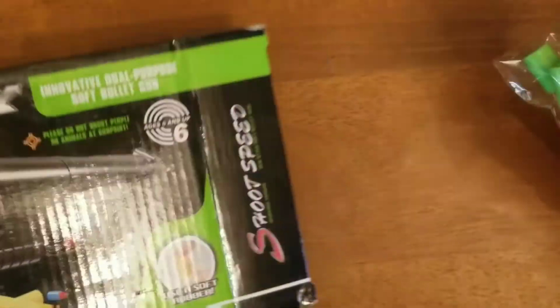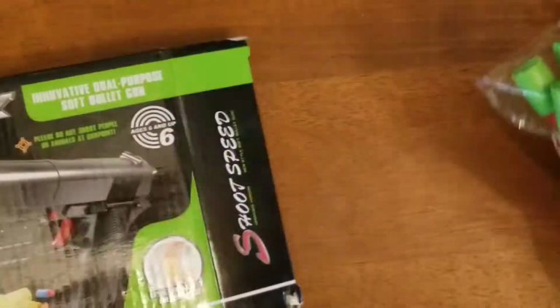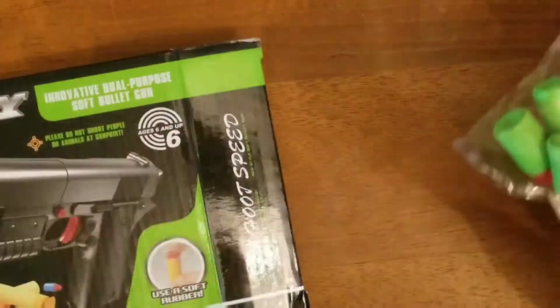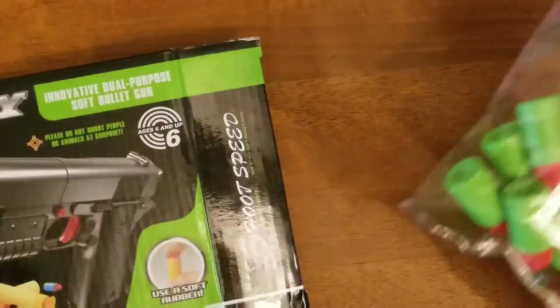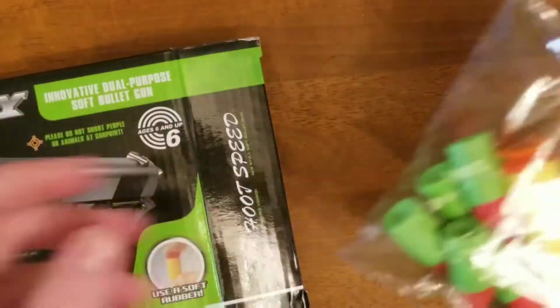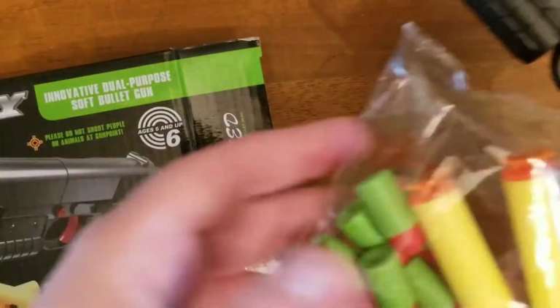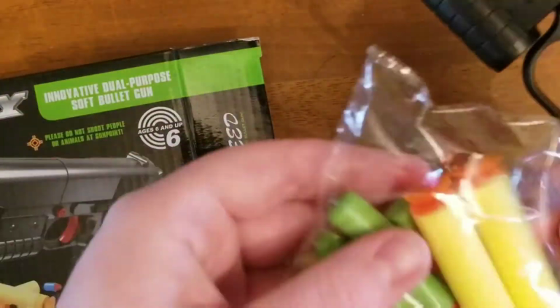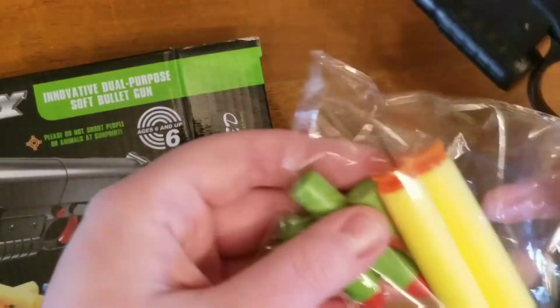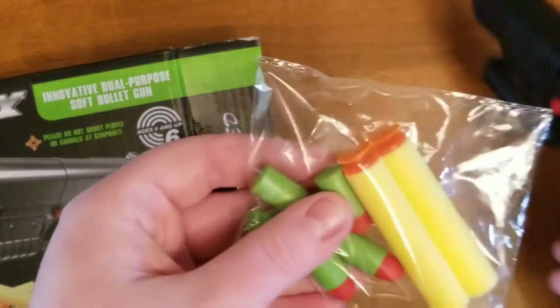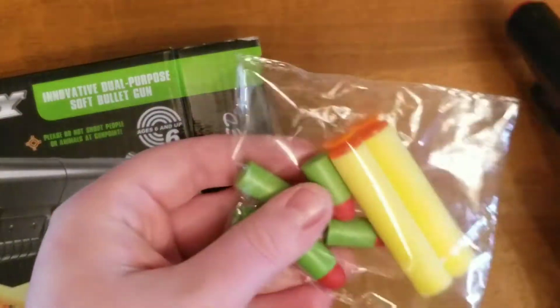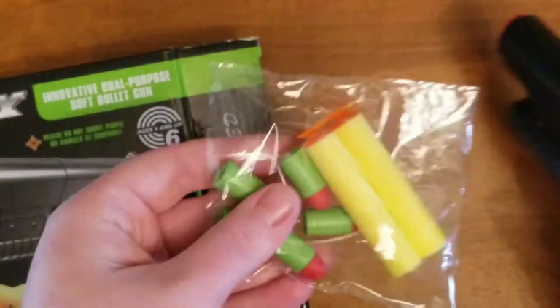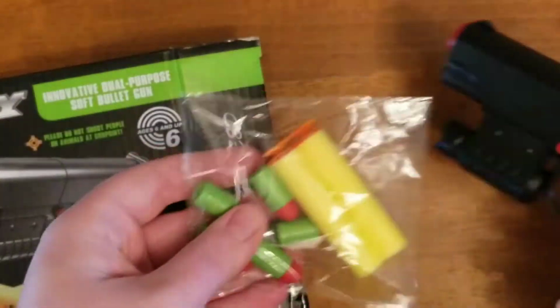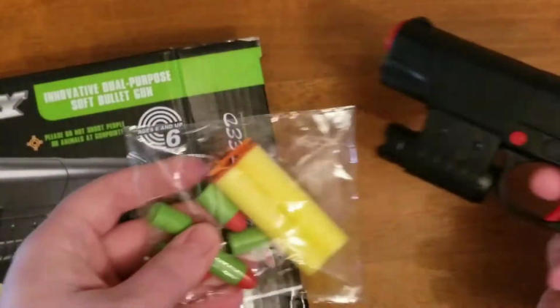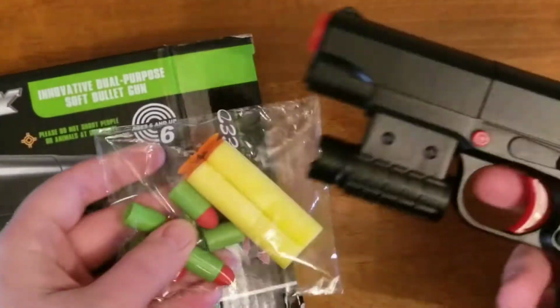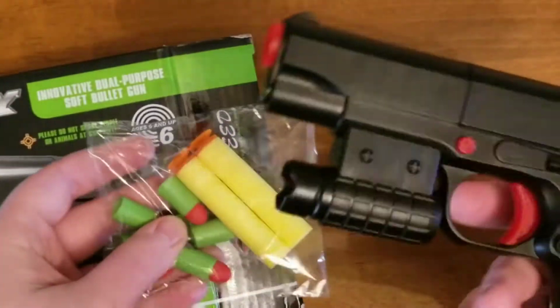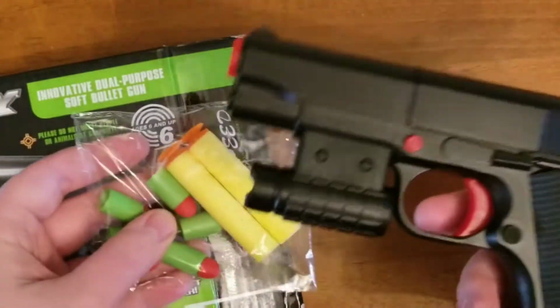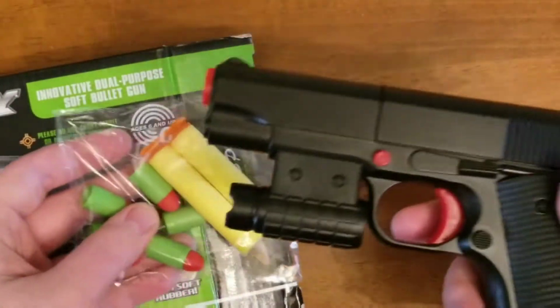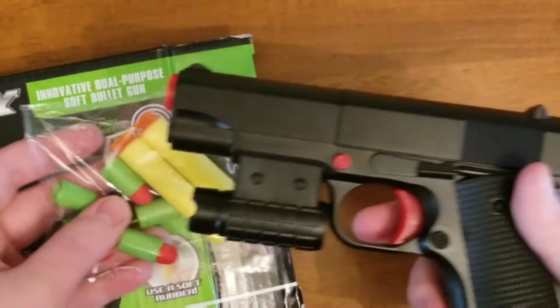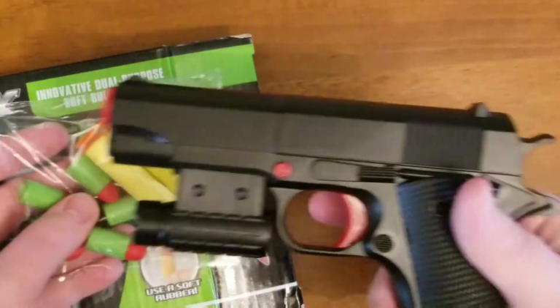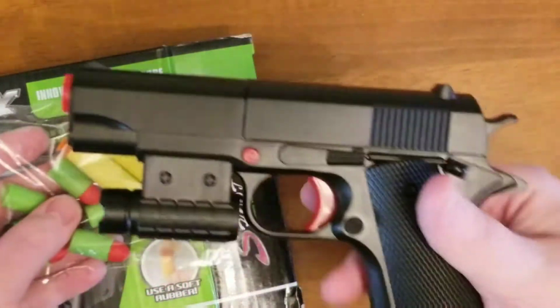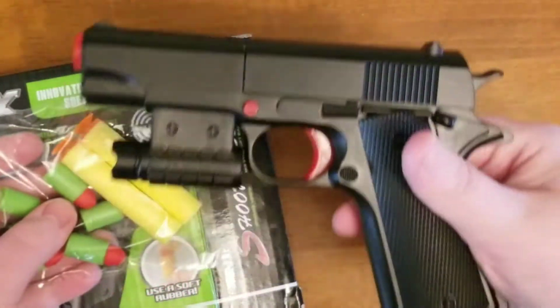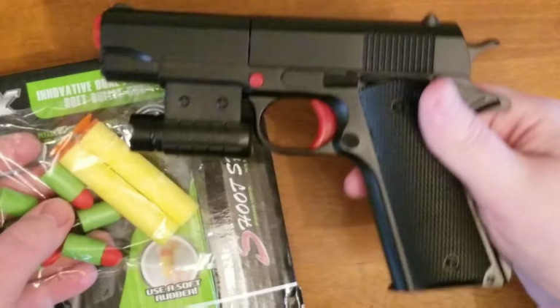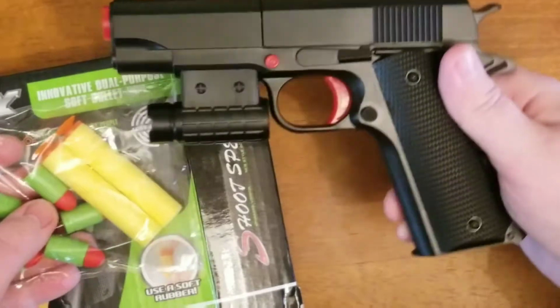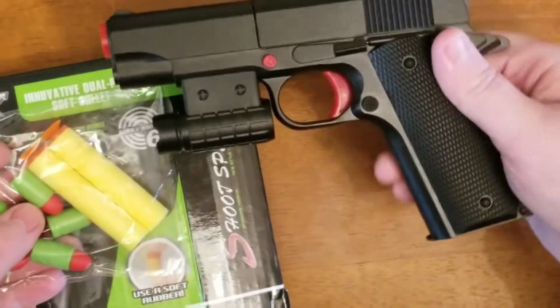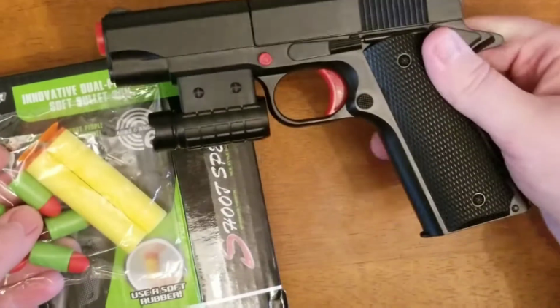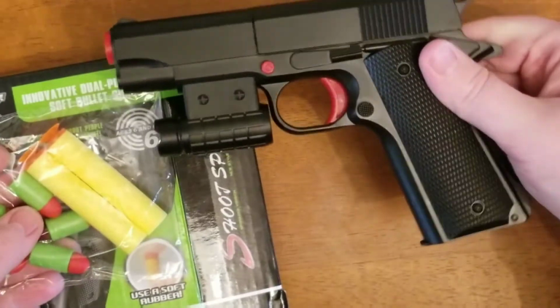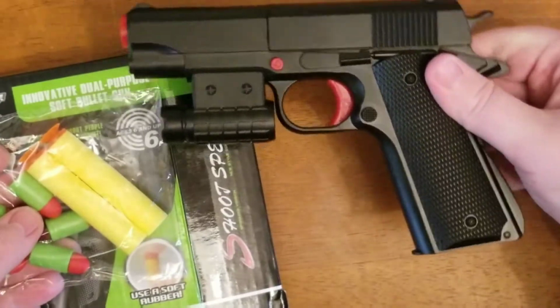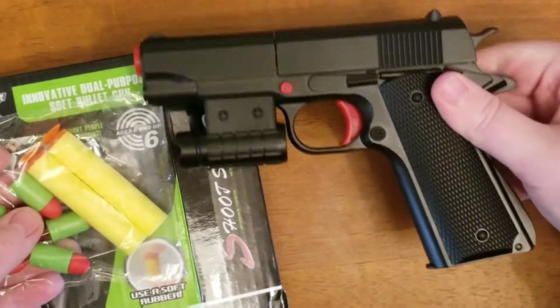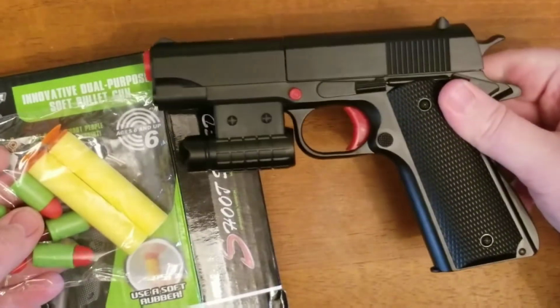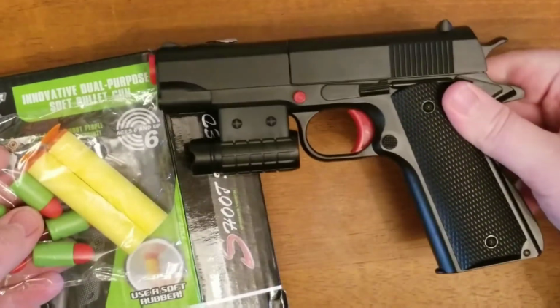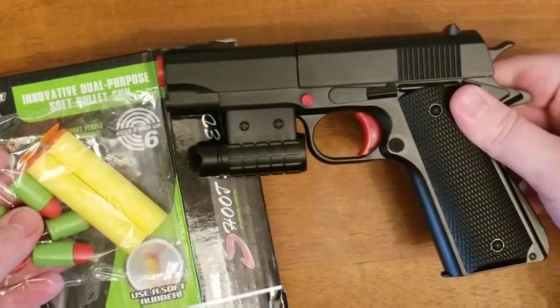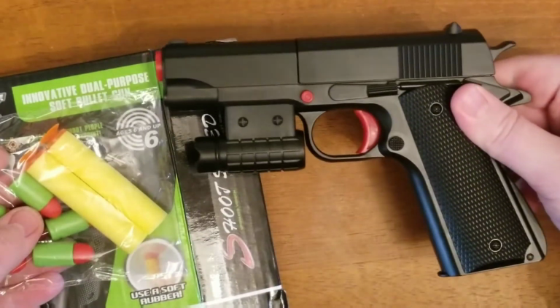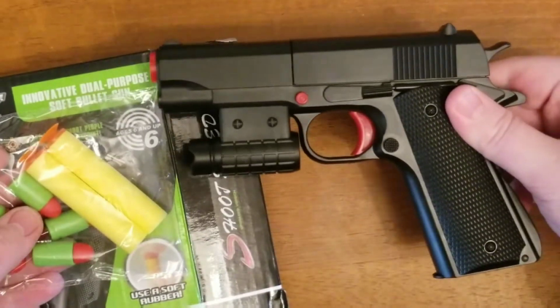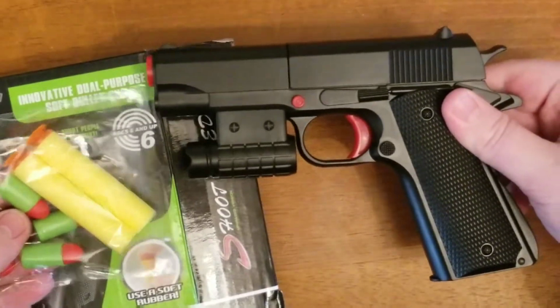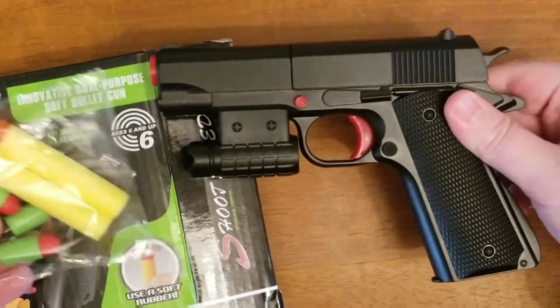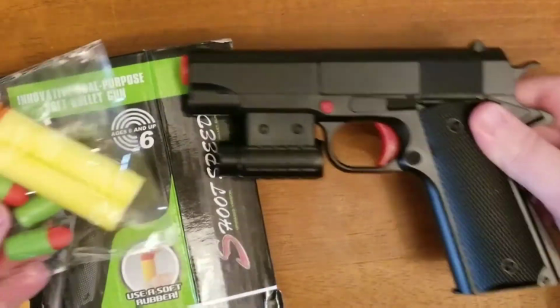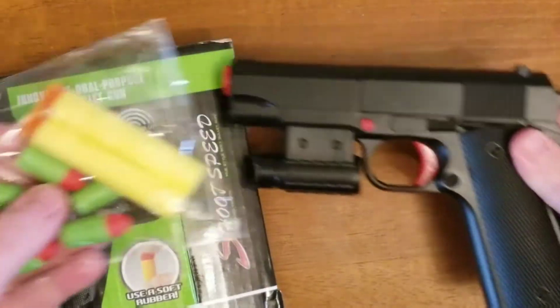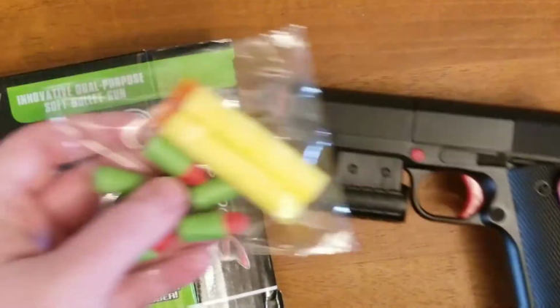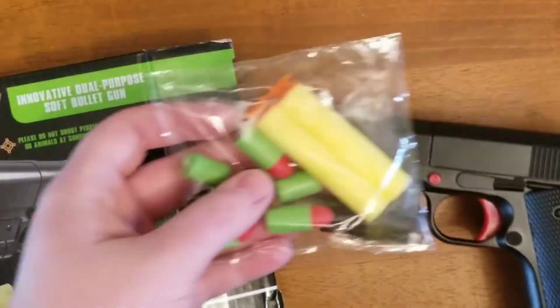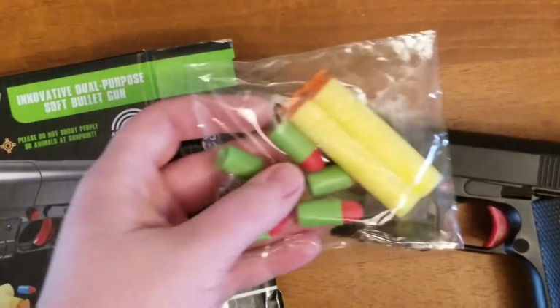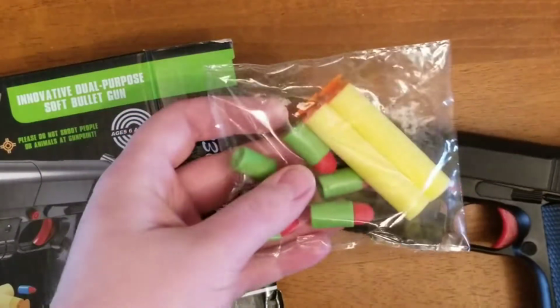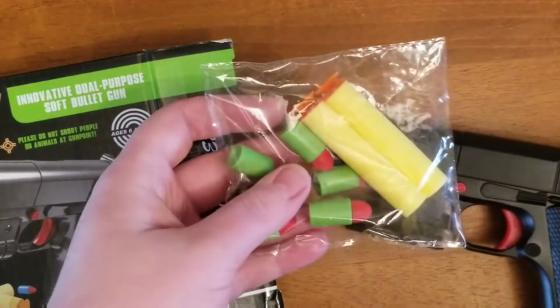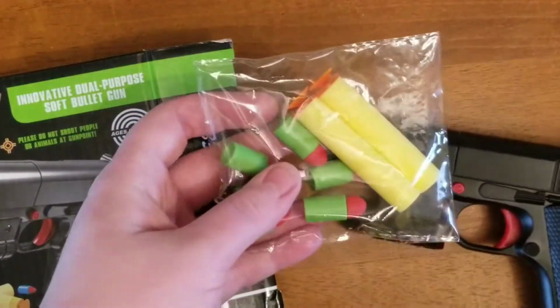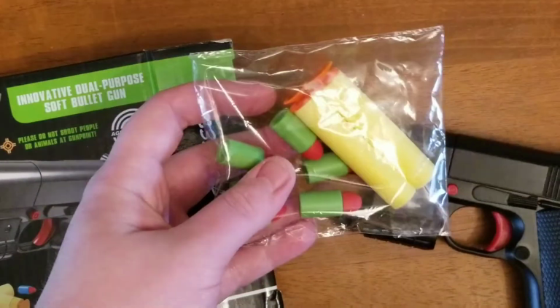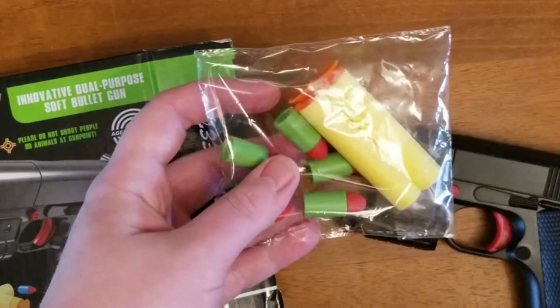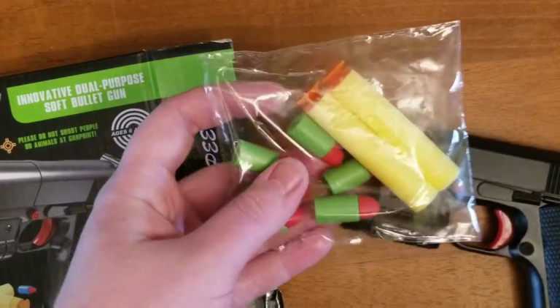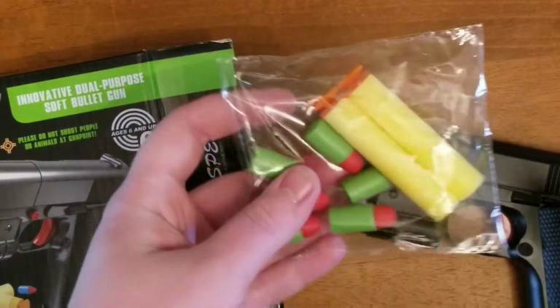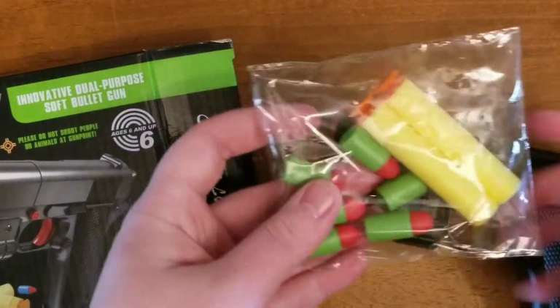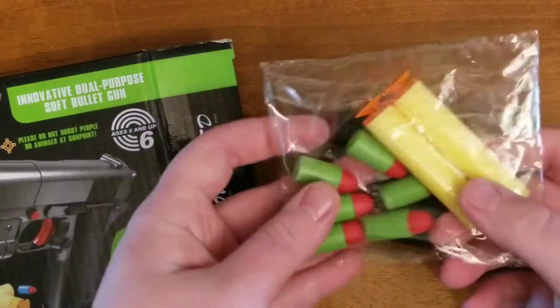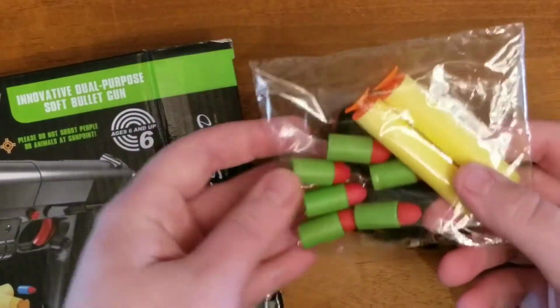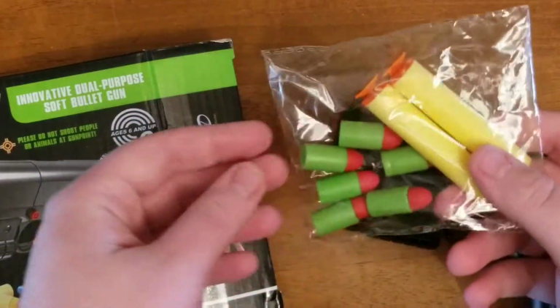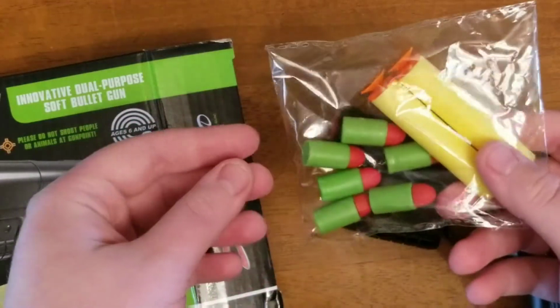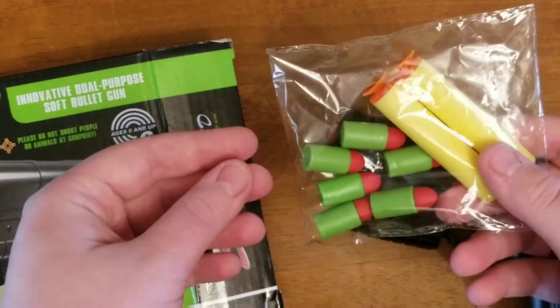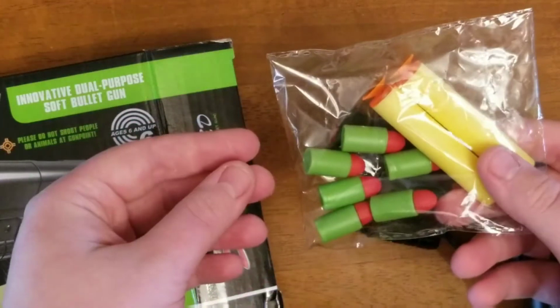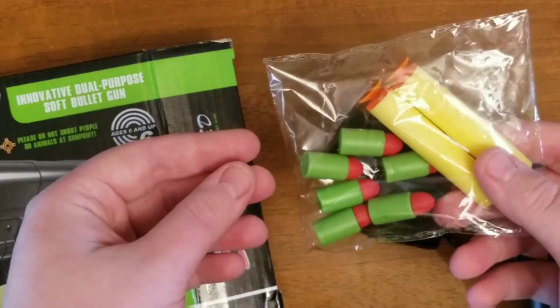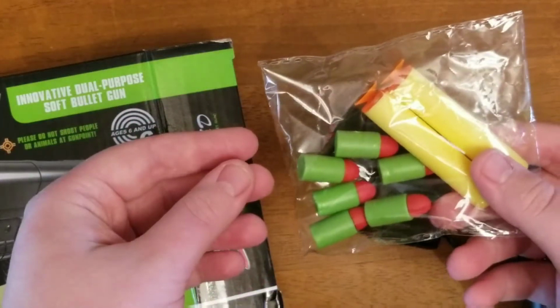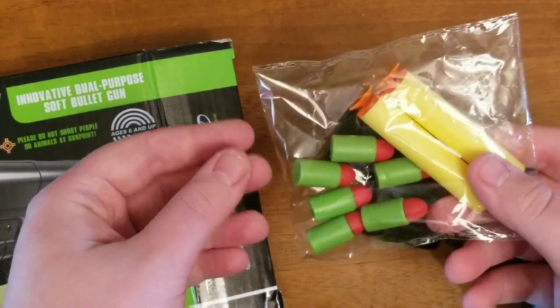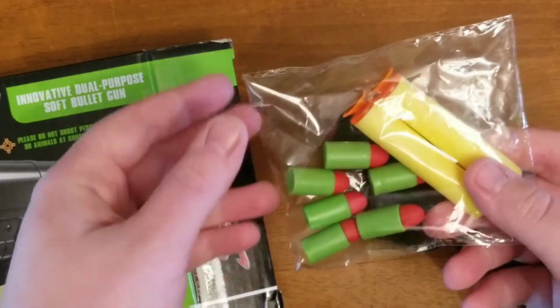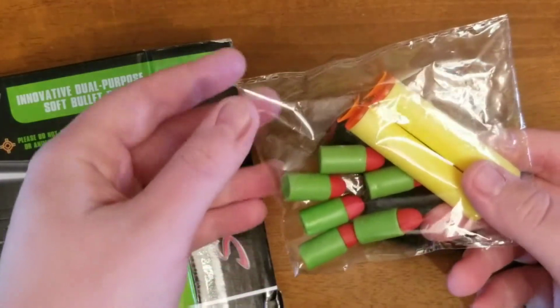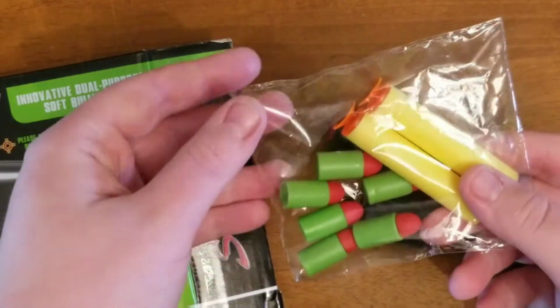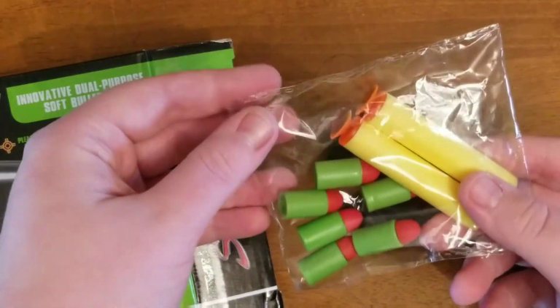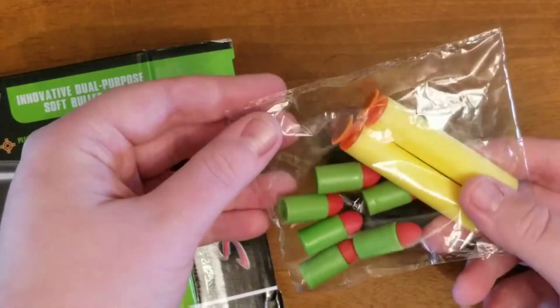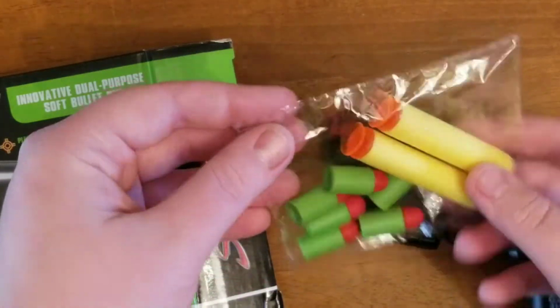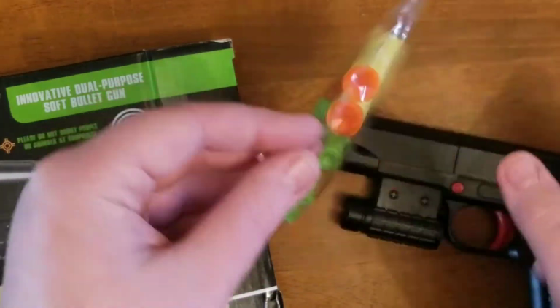Inside the box you get the main gun, six rubber bullets, and two darts.